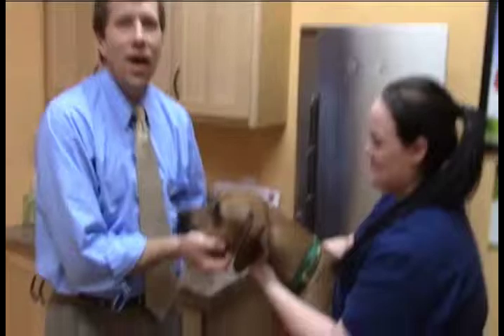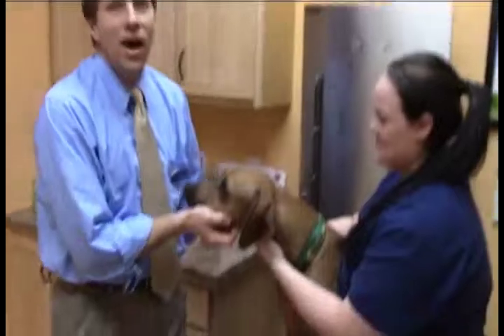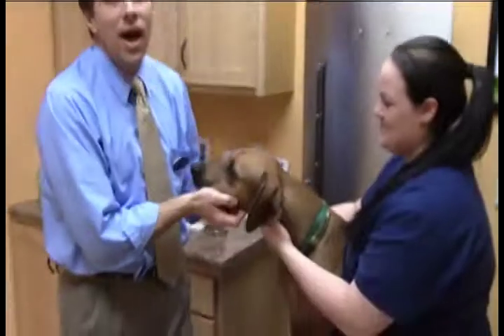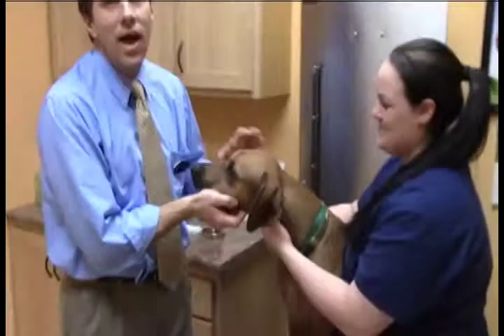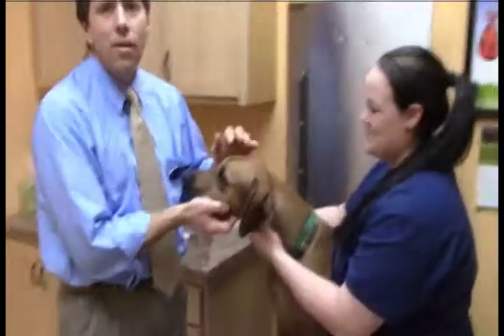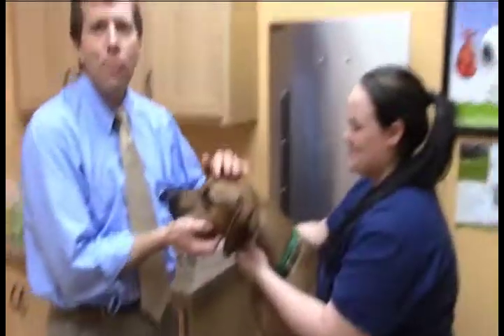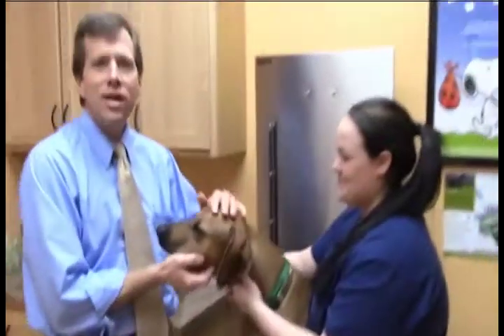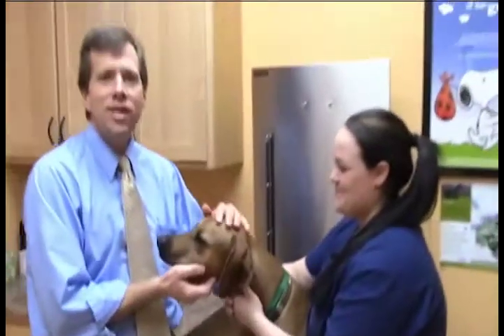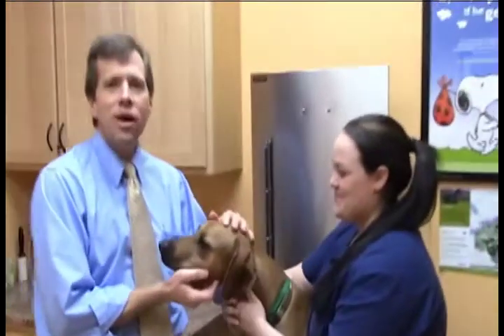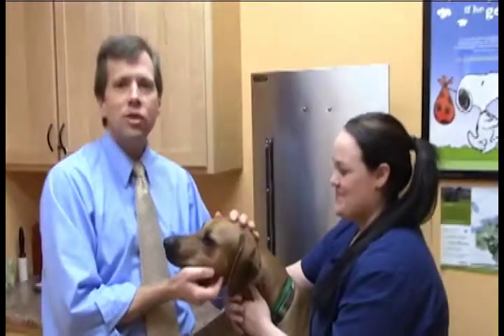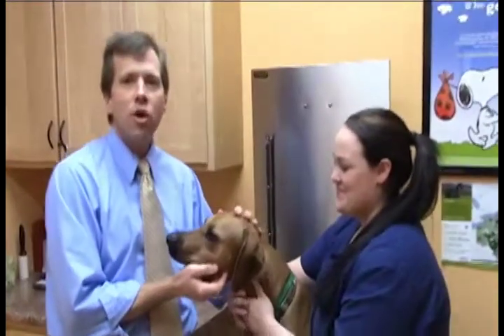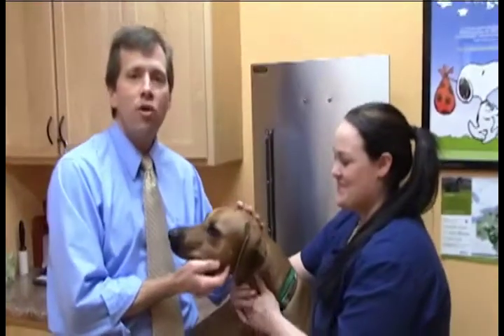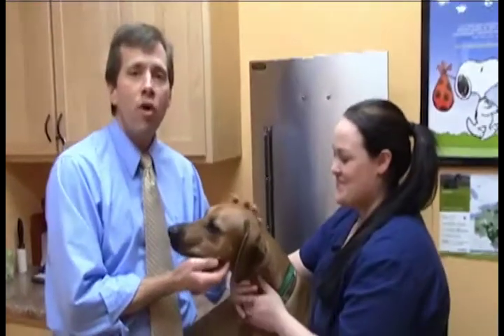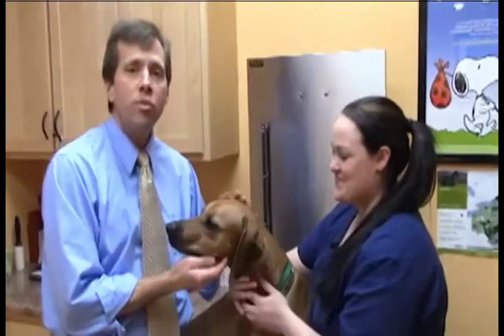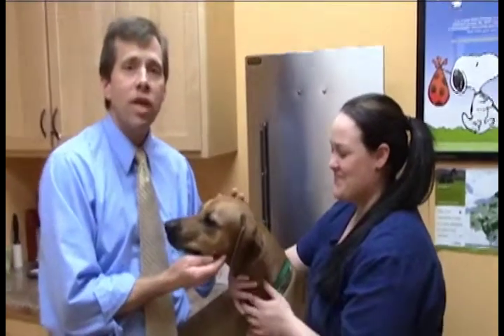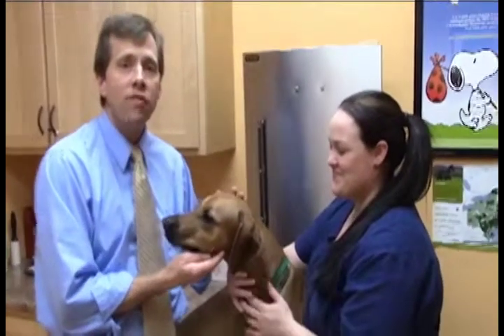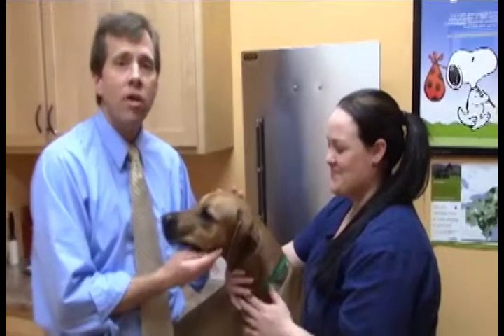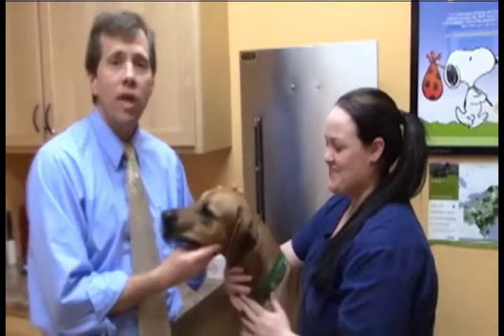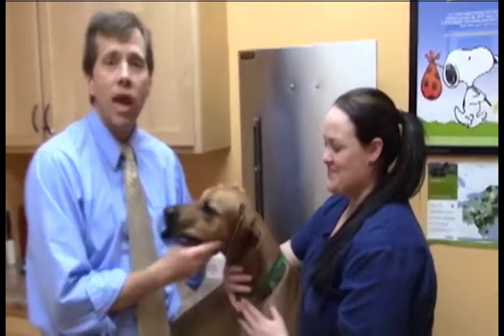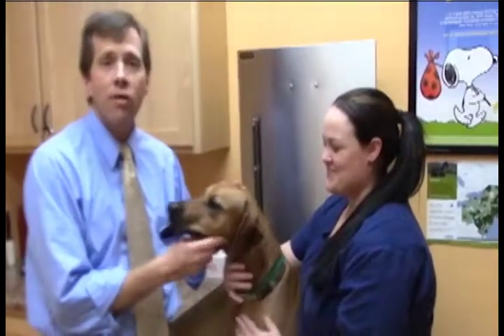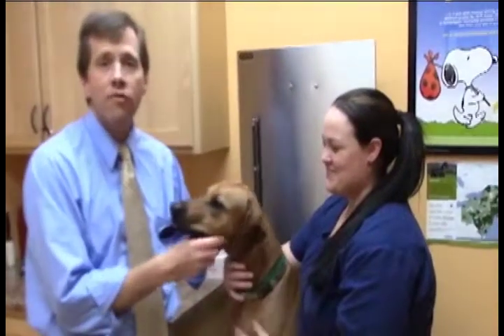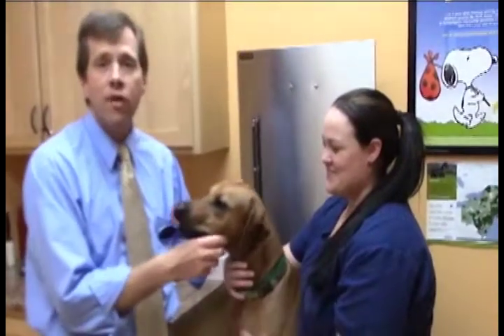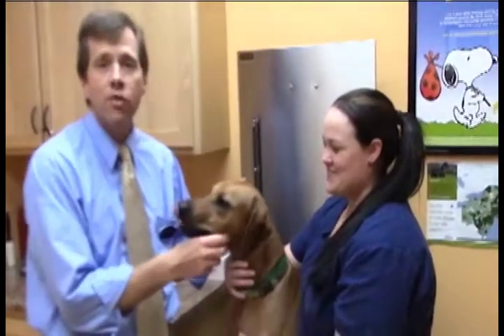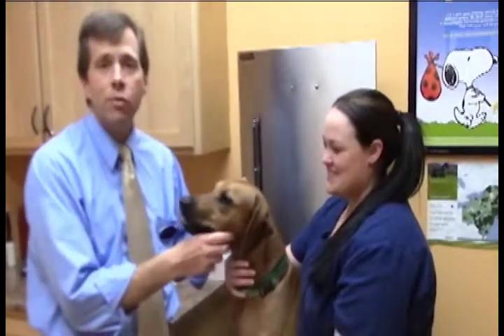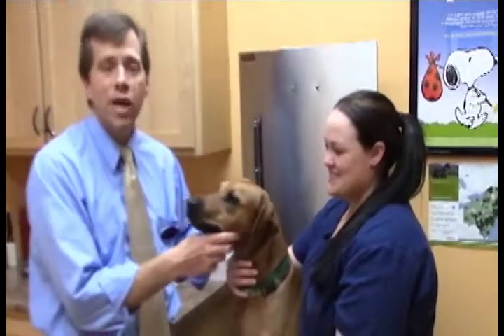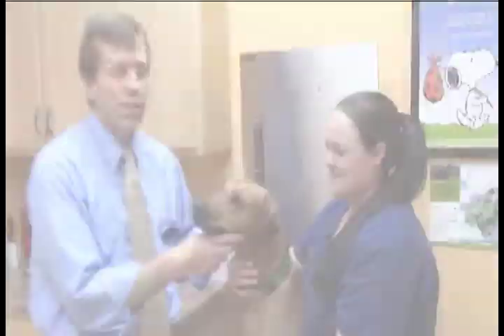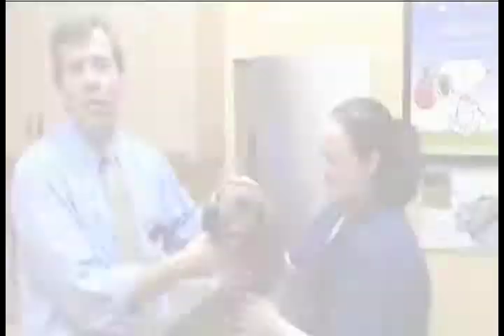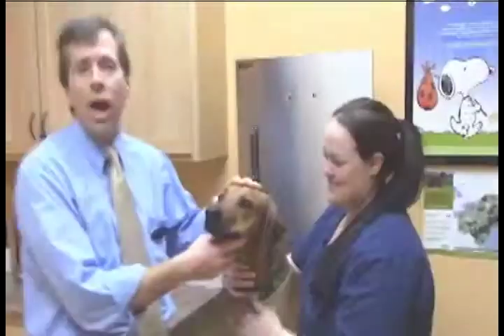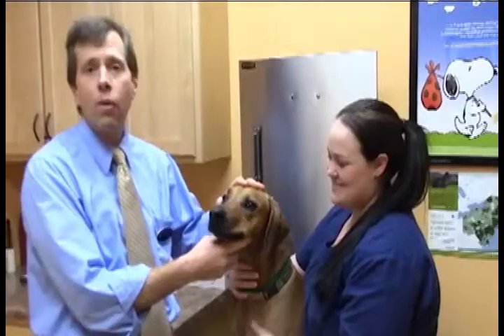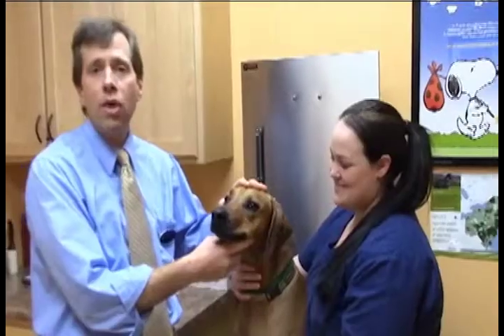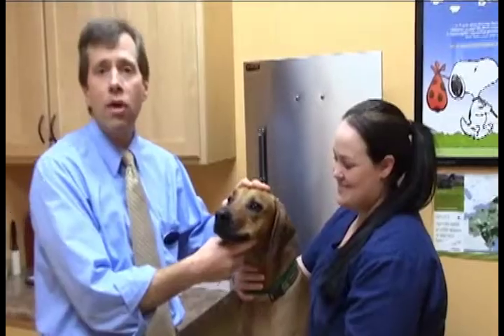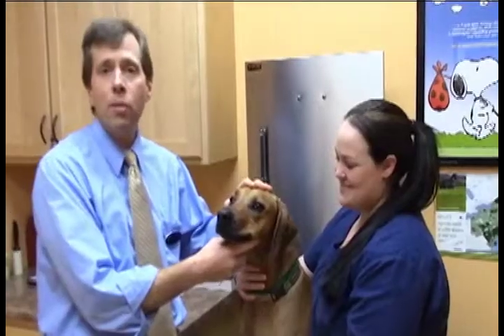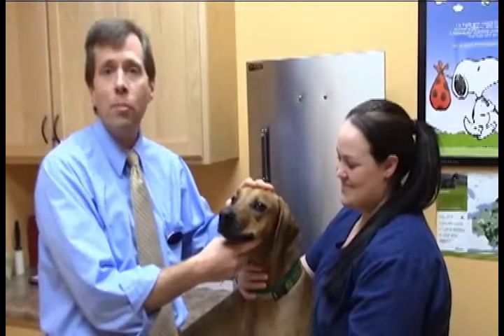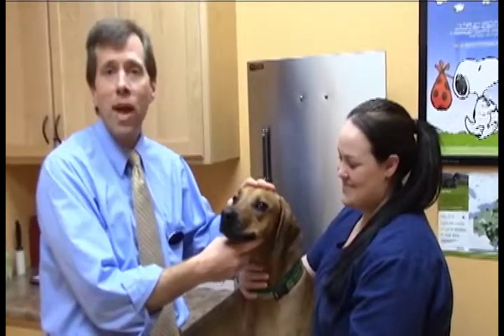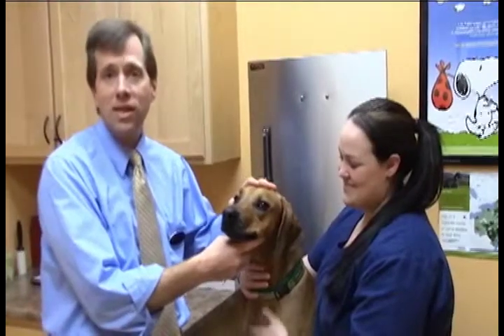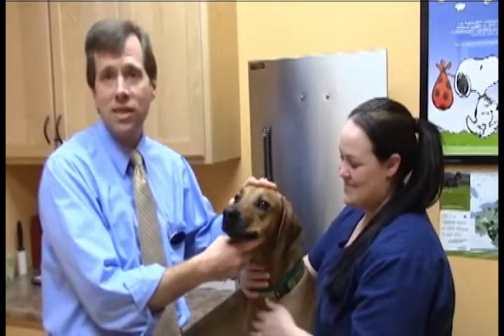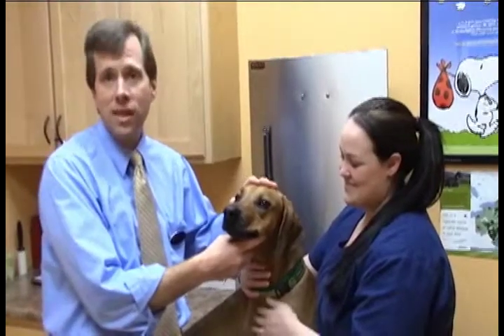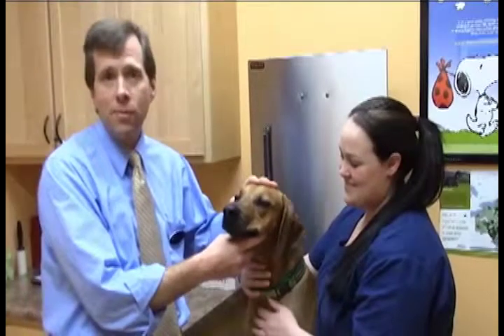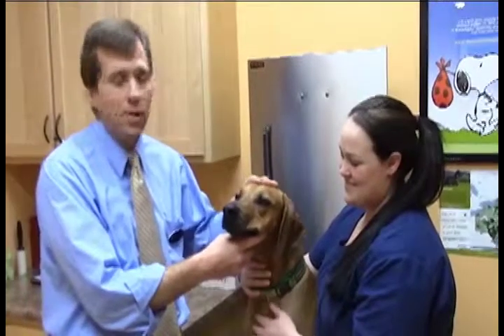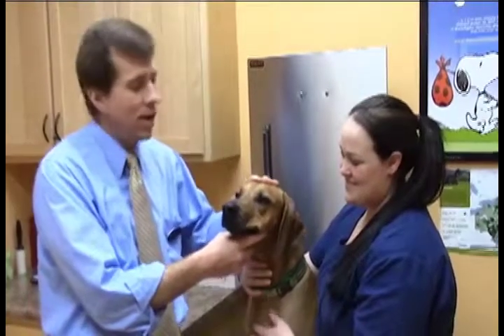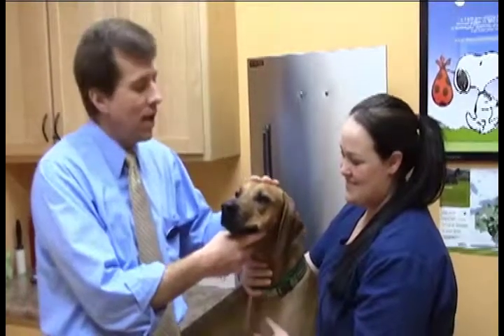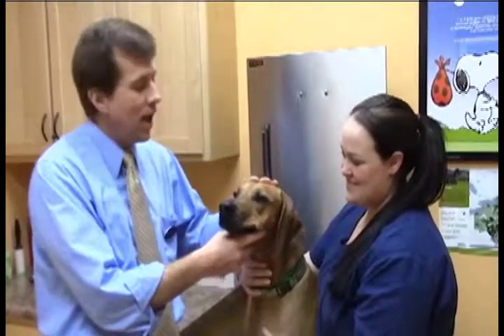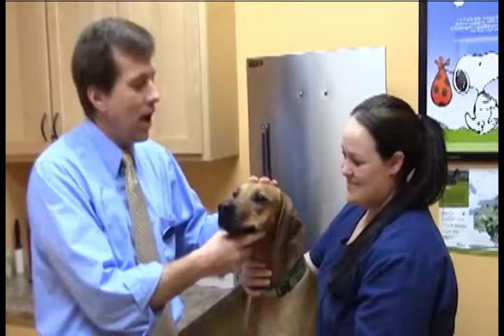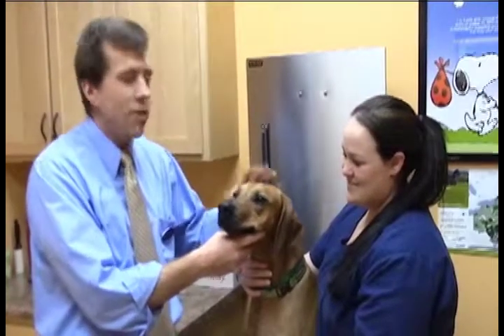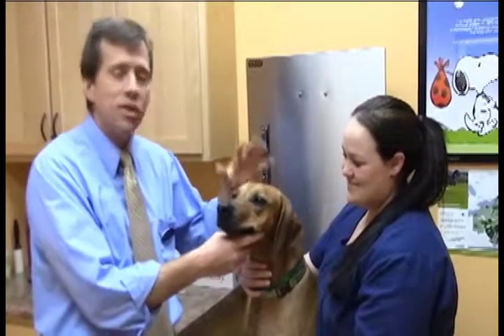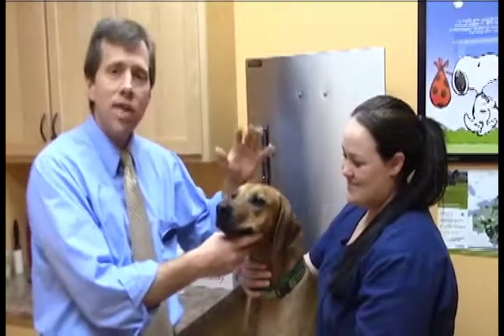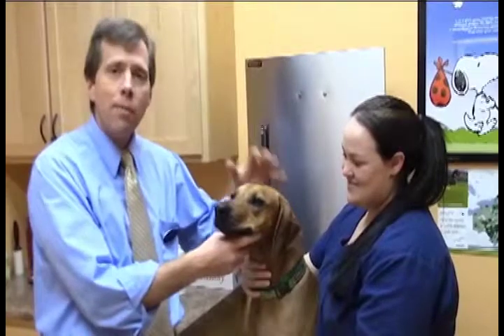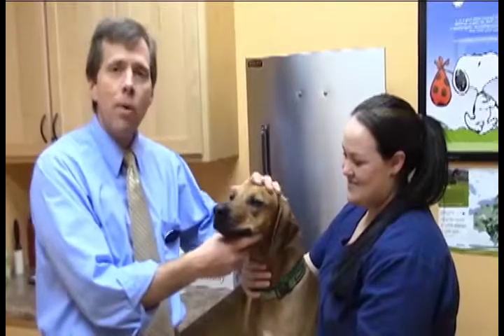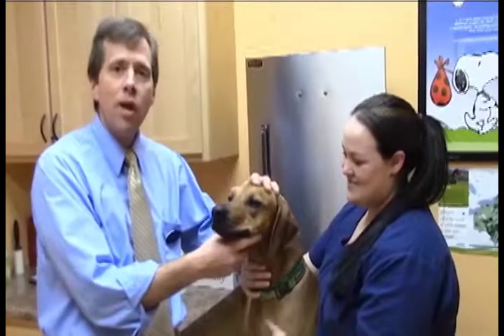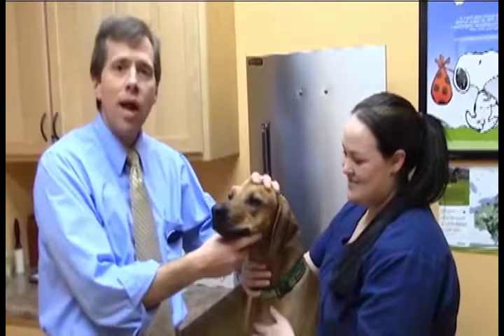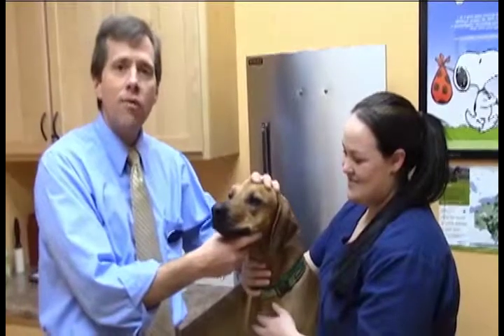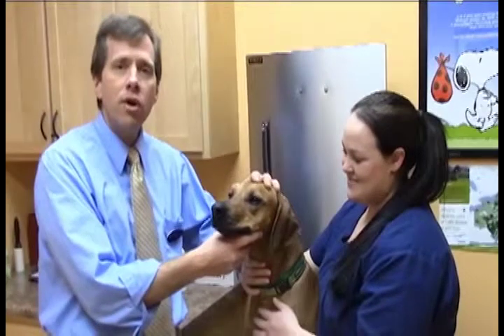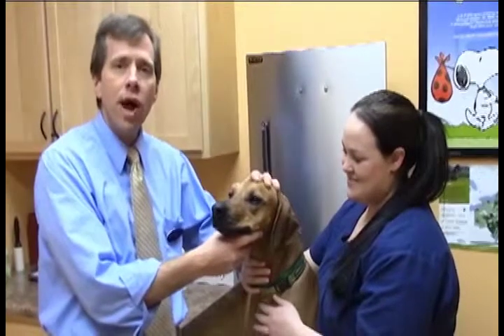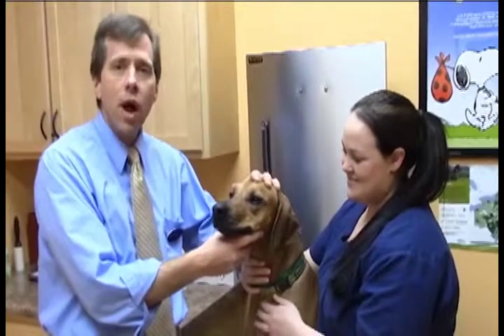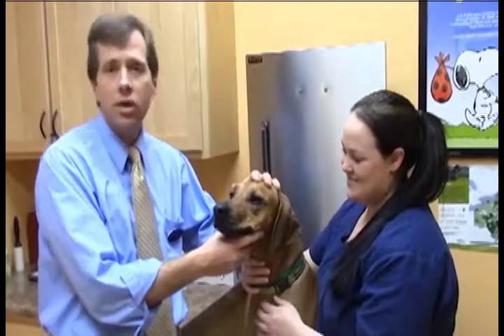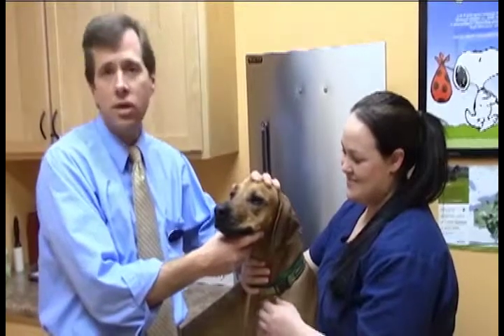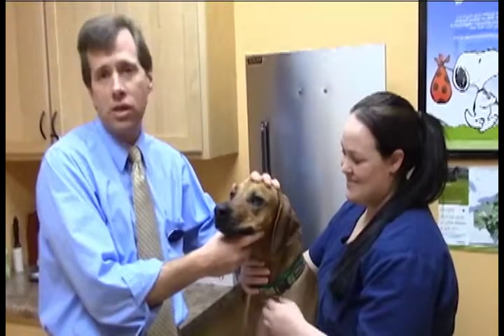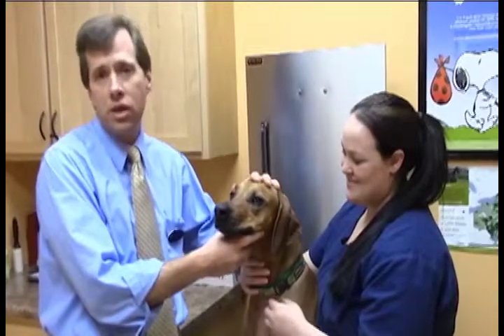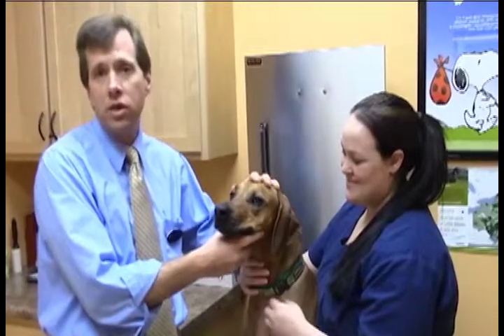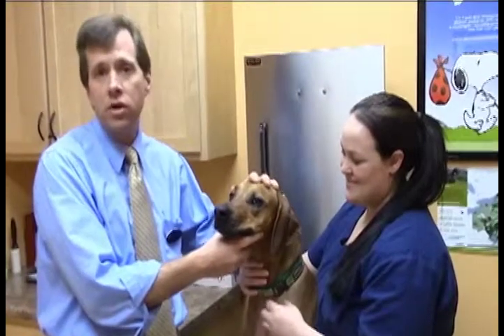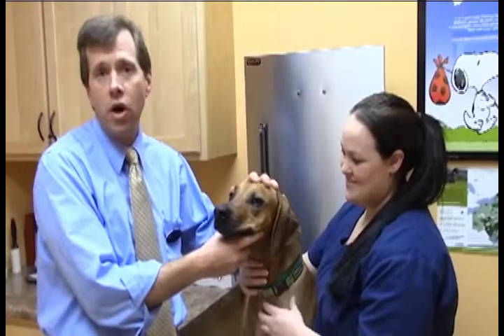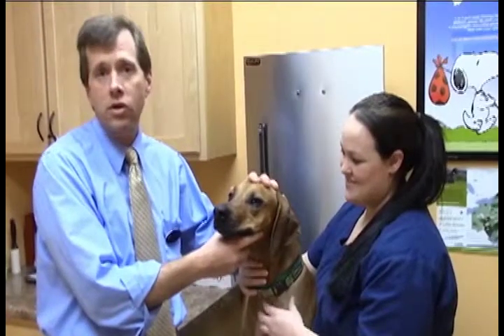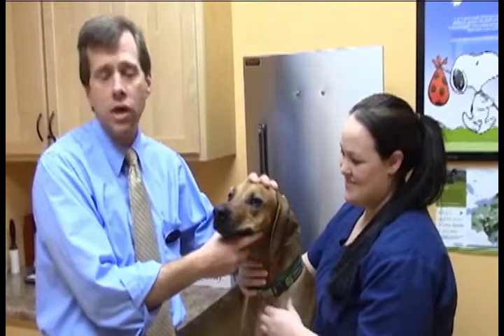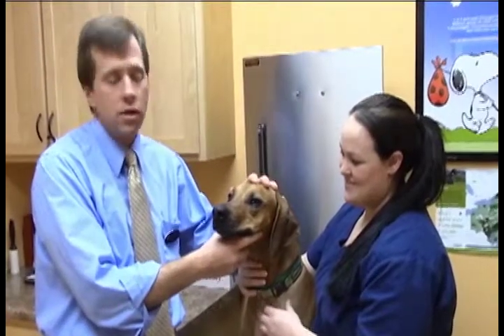Hi, I'm Matt Townsend, owner of Hometown Veterinary Care in Fairfield, Maine. Back with another pet tip. This time I want to cover how to clean your dog's ears.